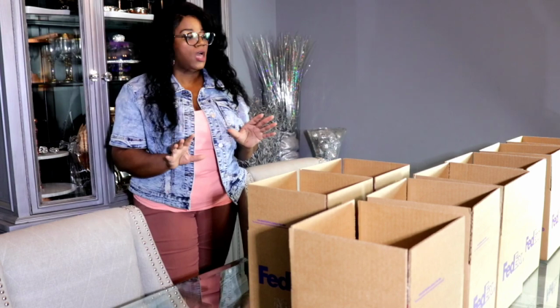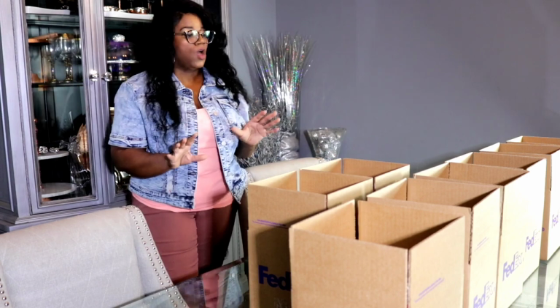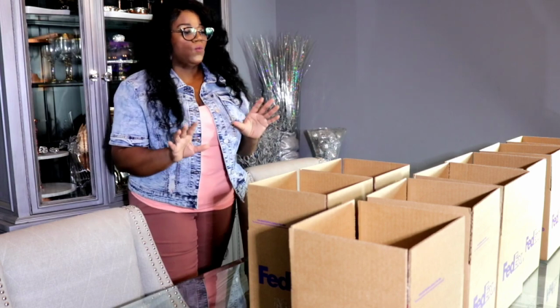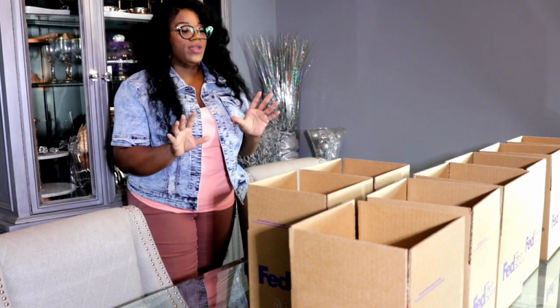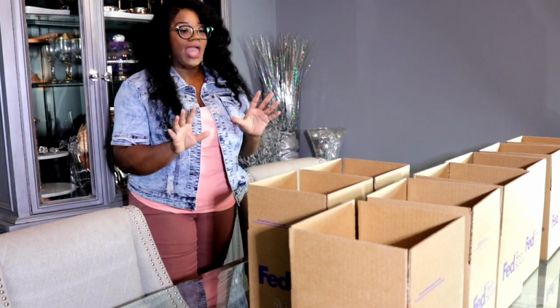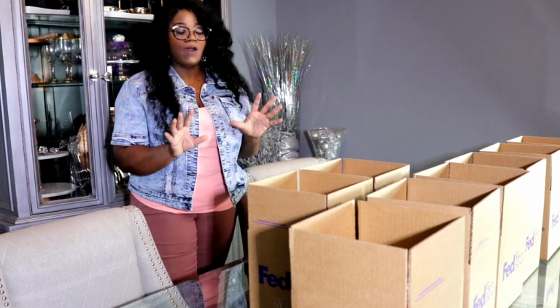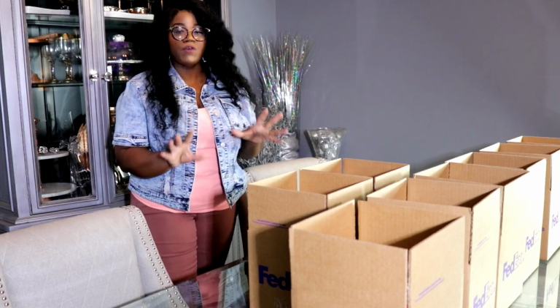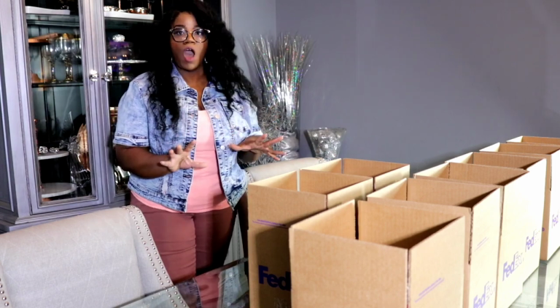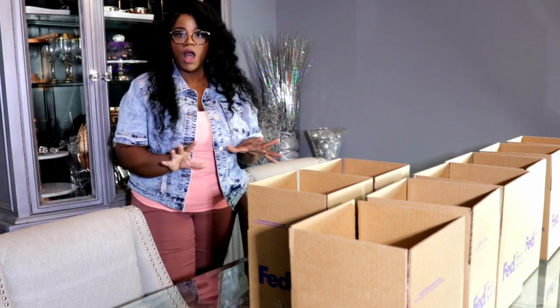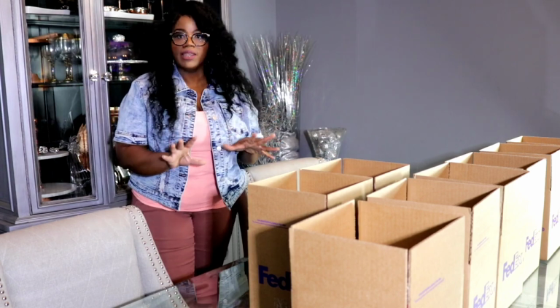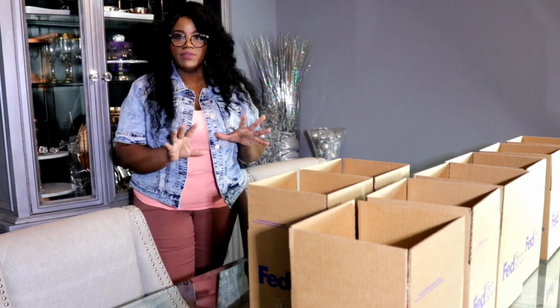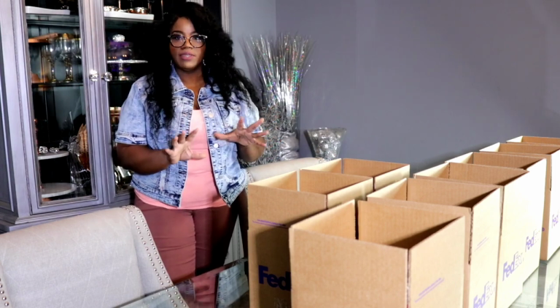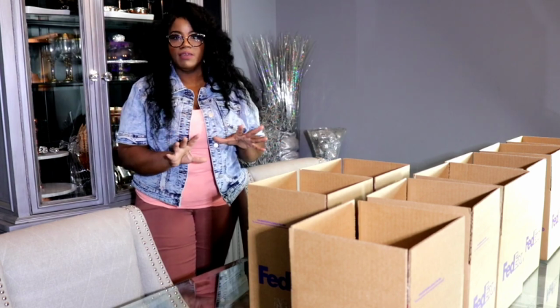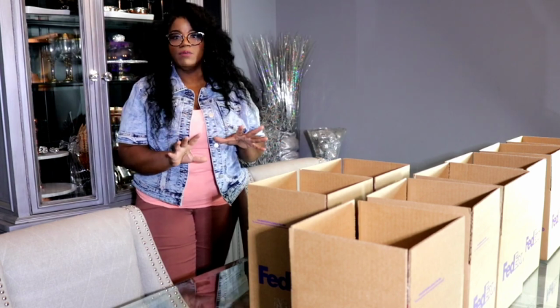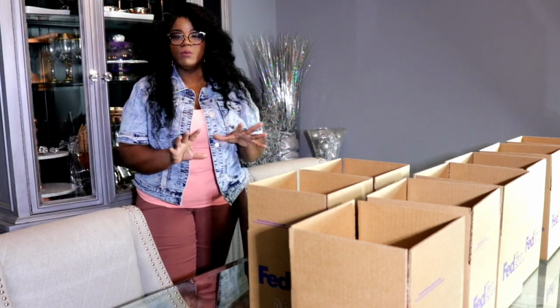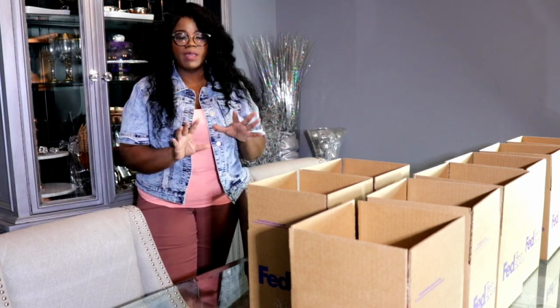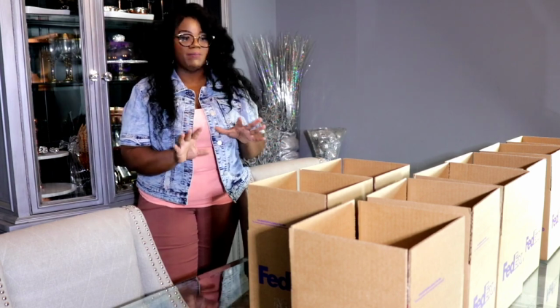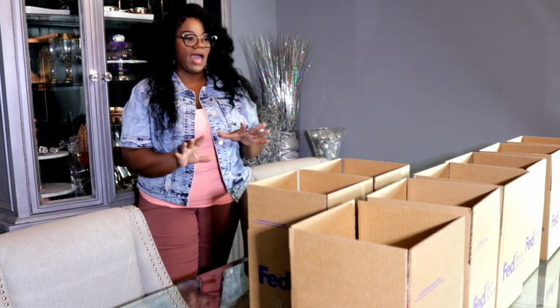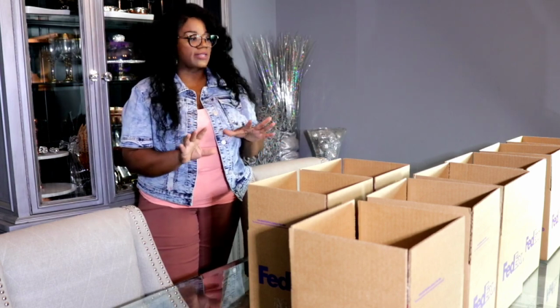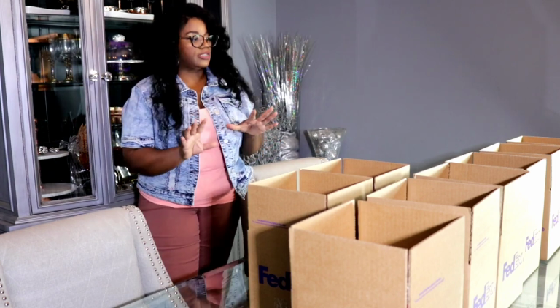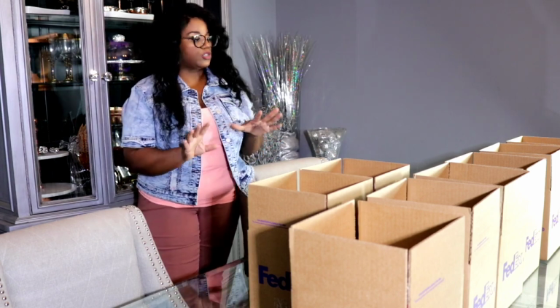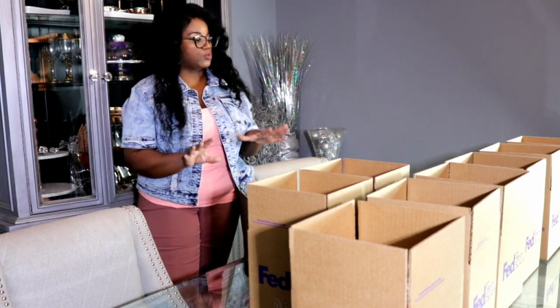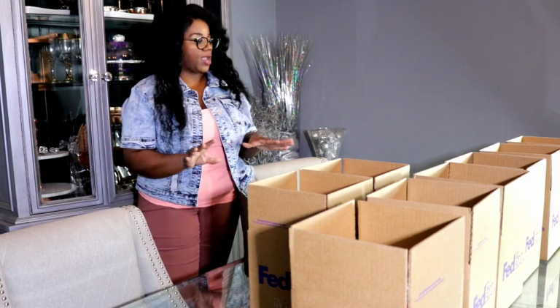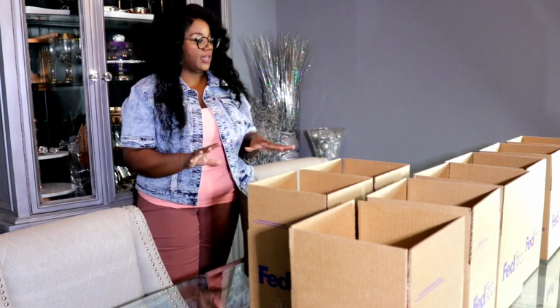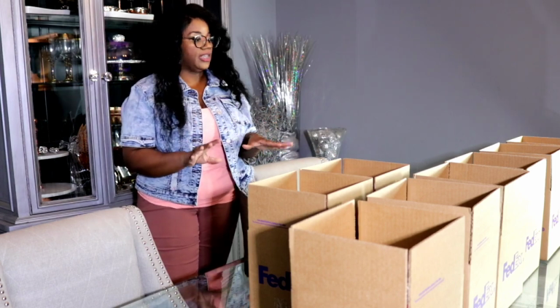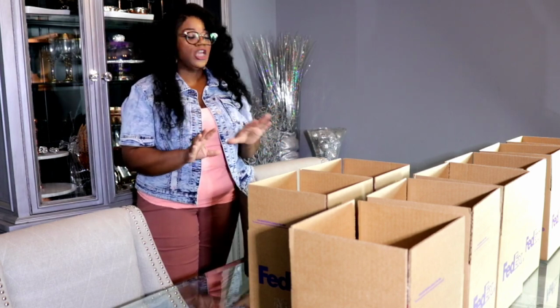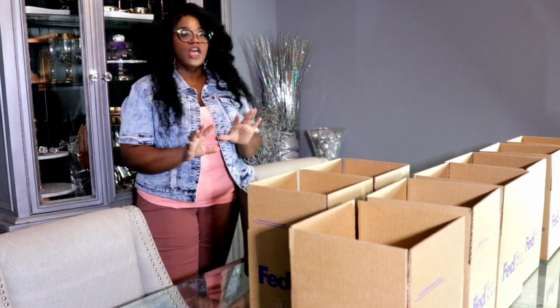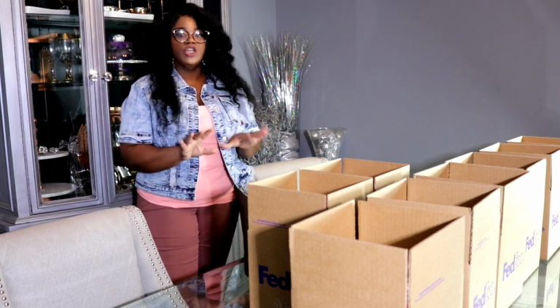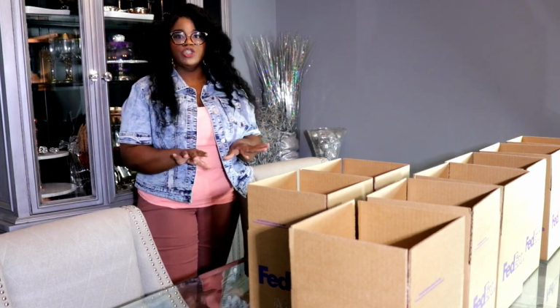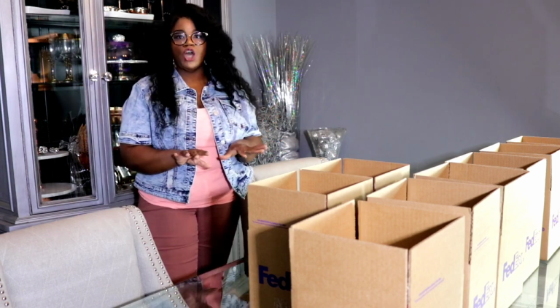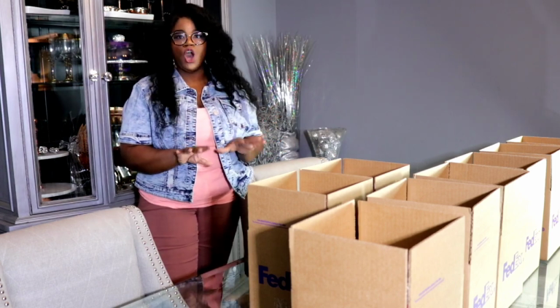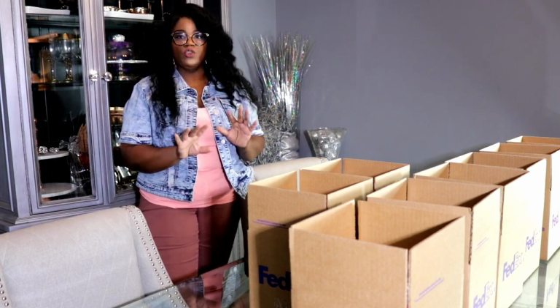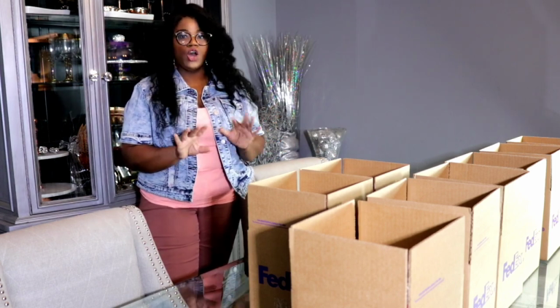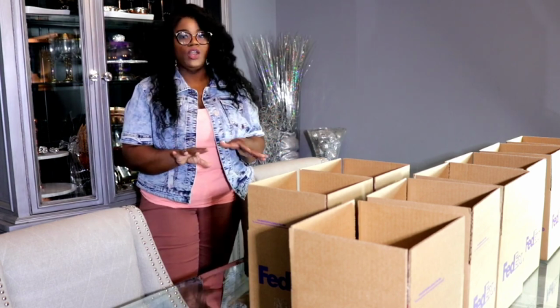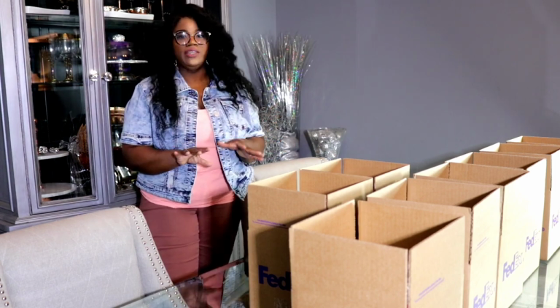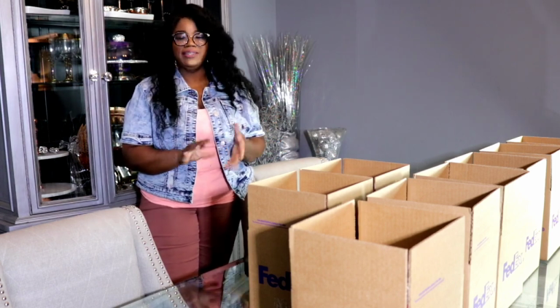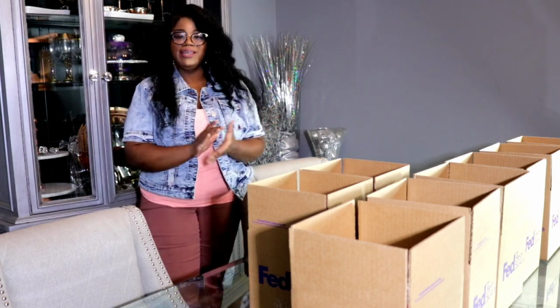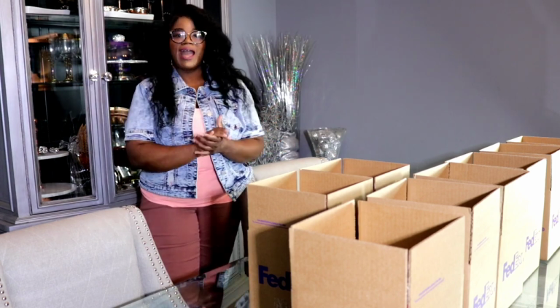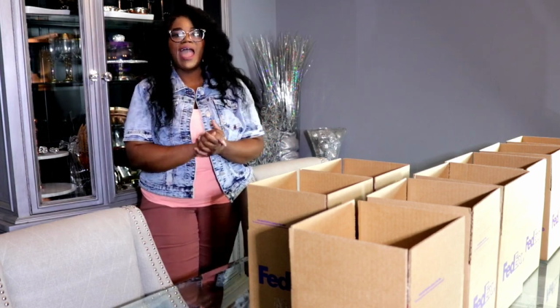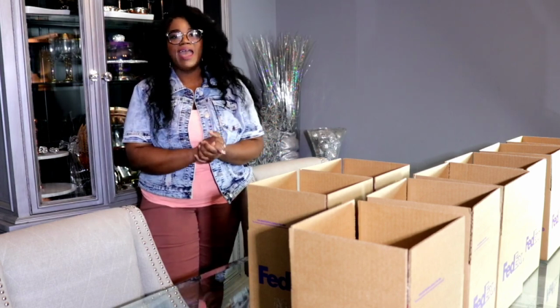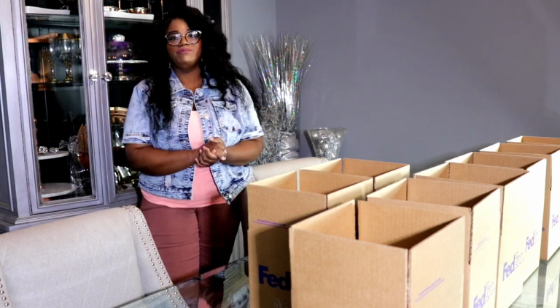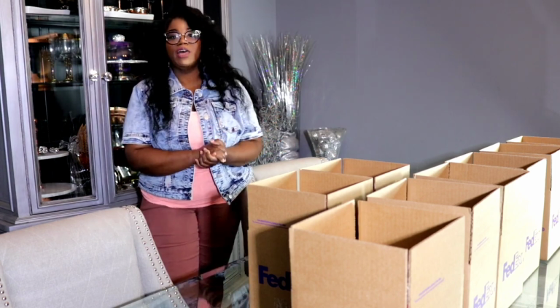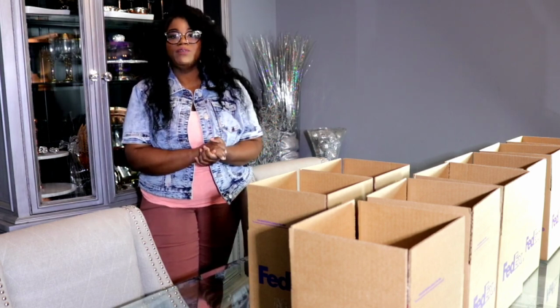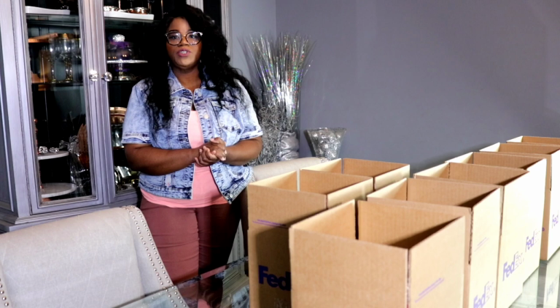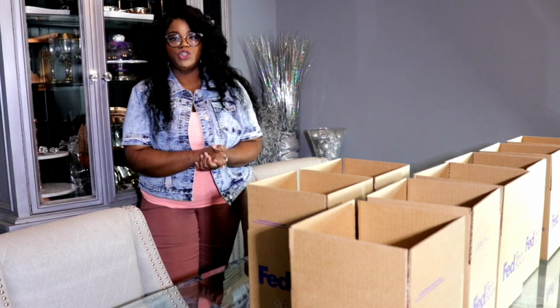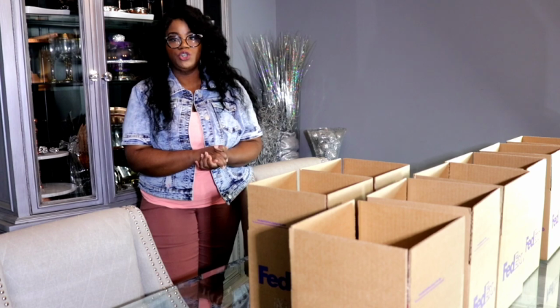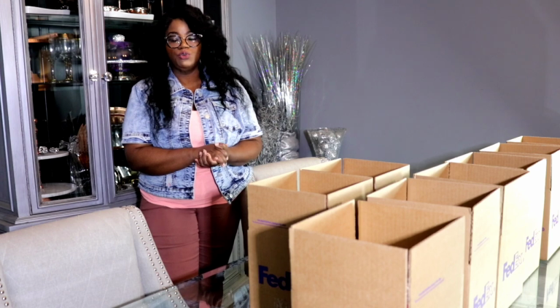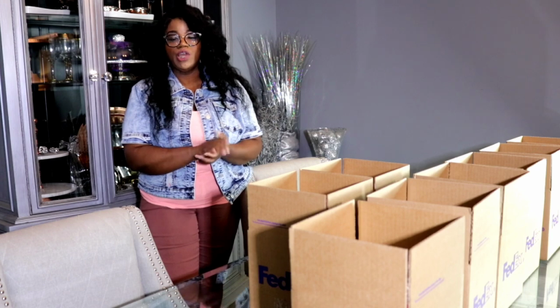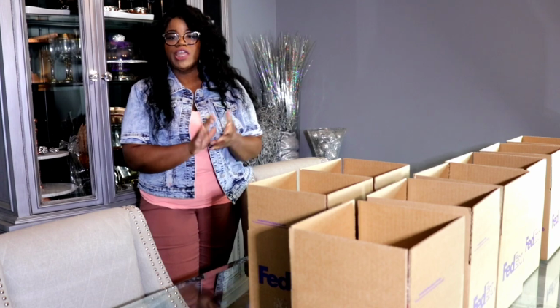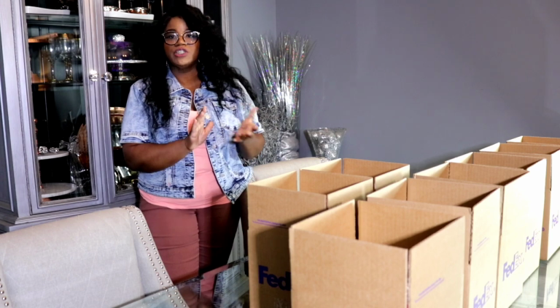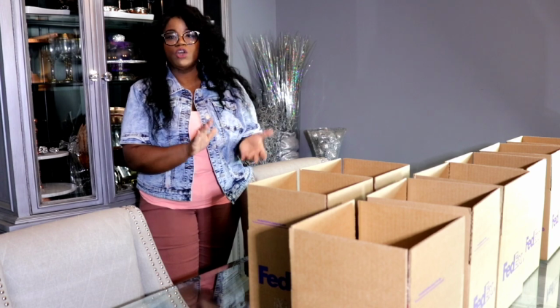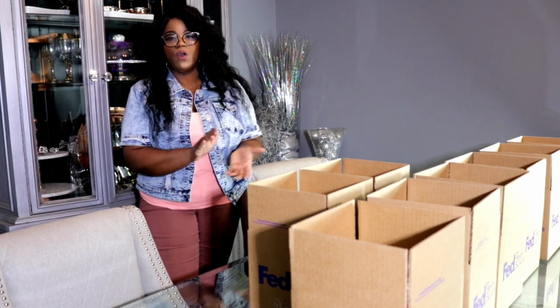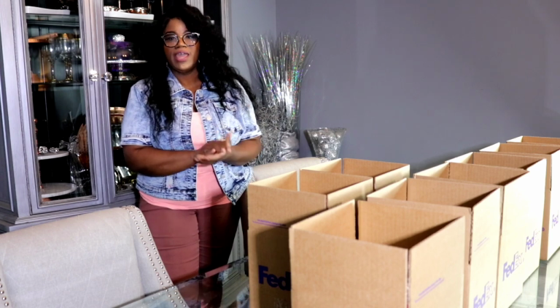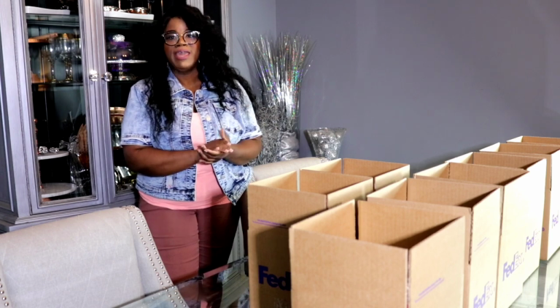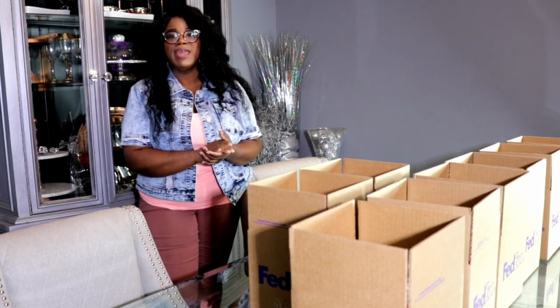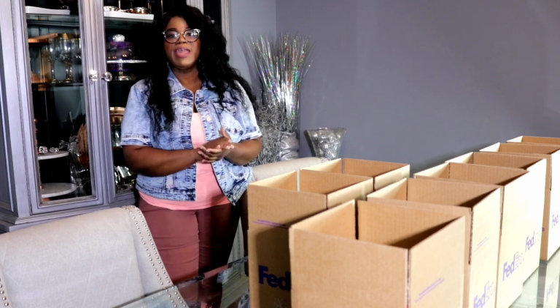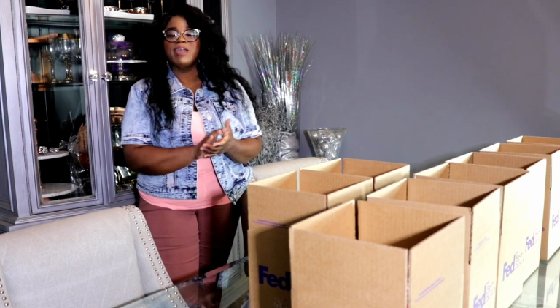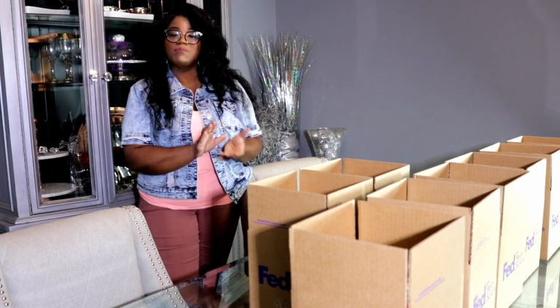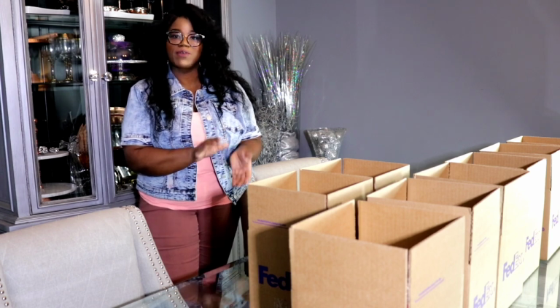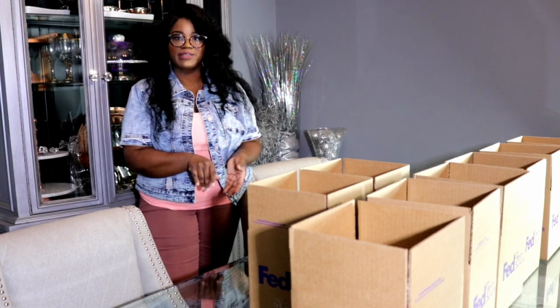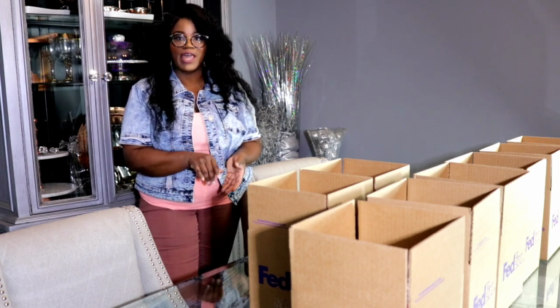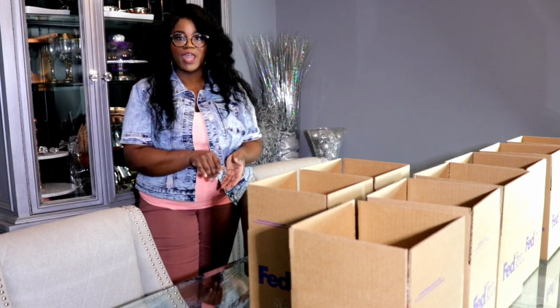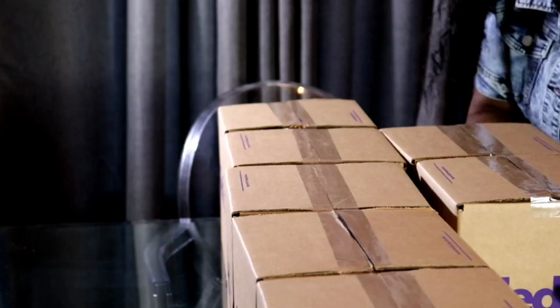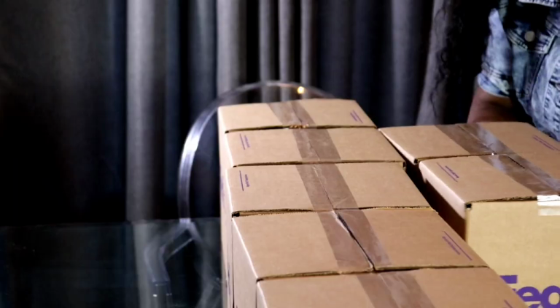We have all of the giveaway boxes ready. The only thing I have left to do is go ahead and print the labels.